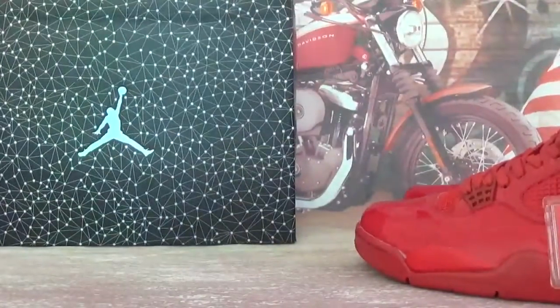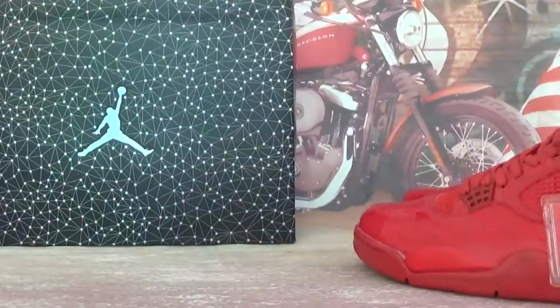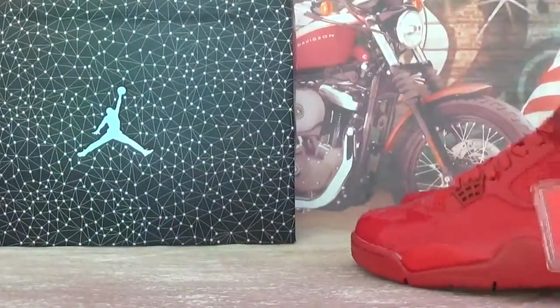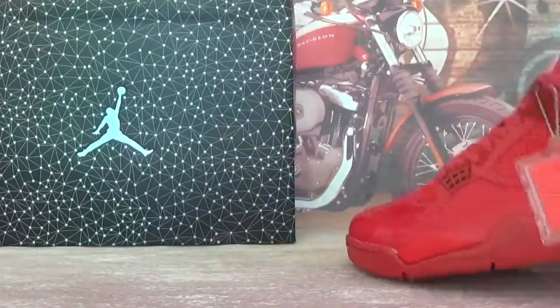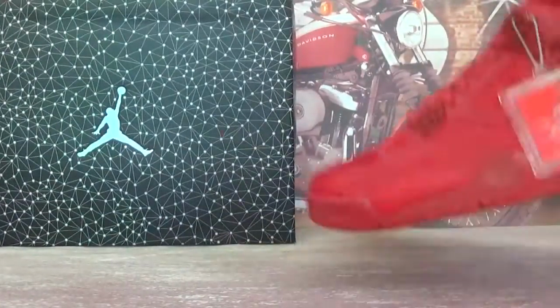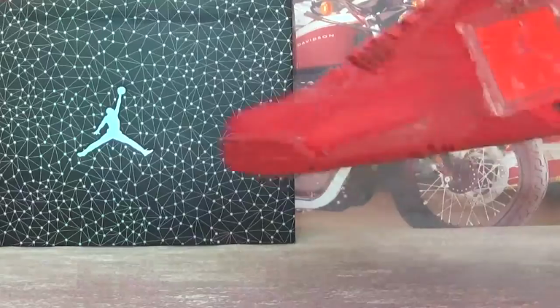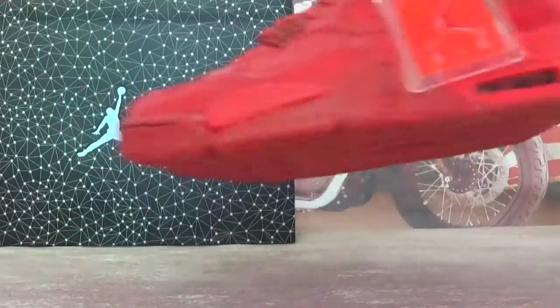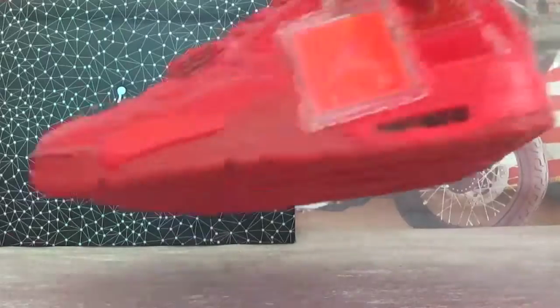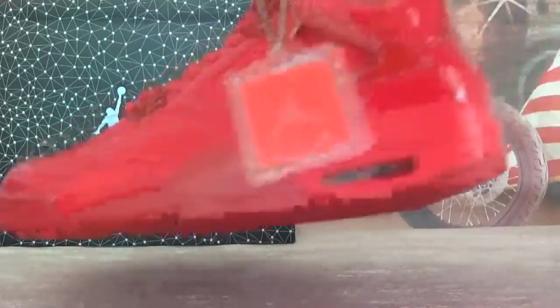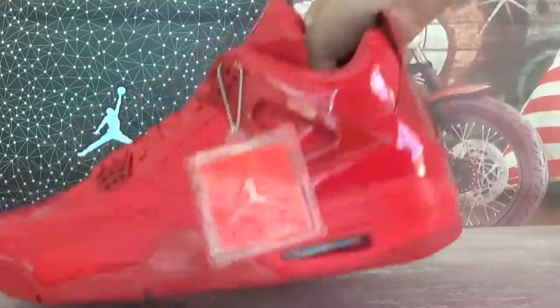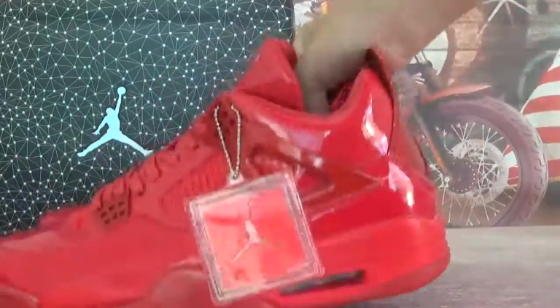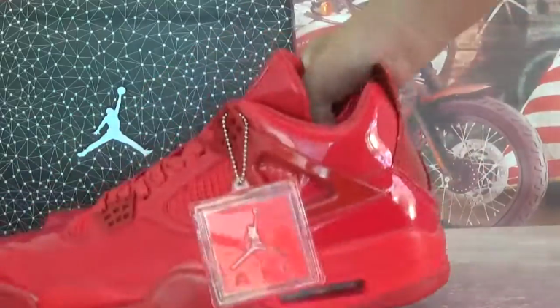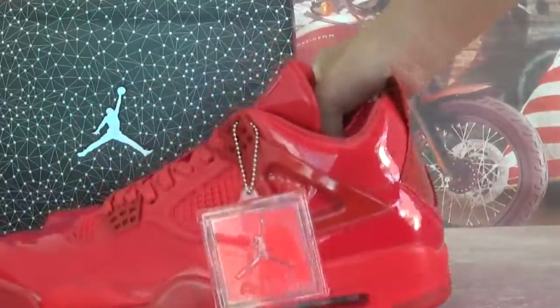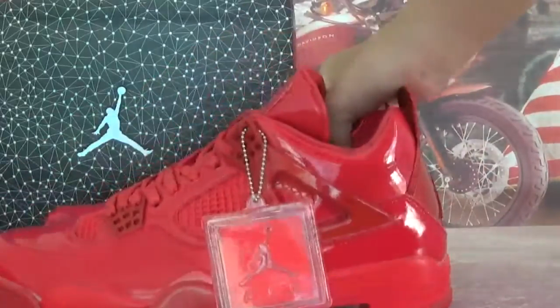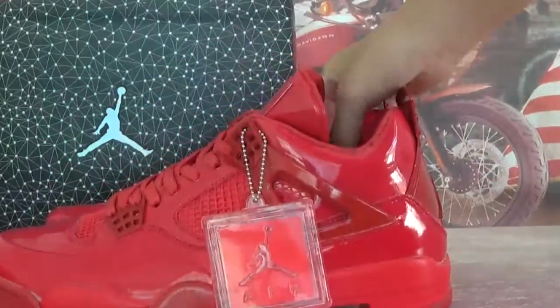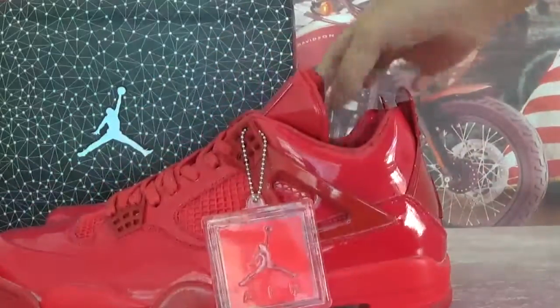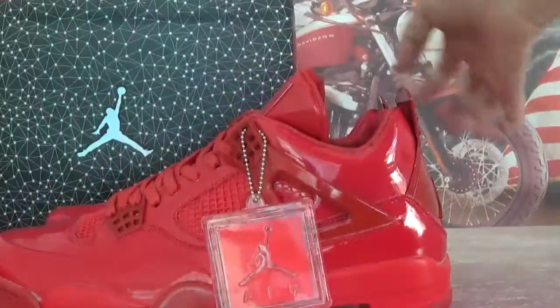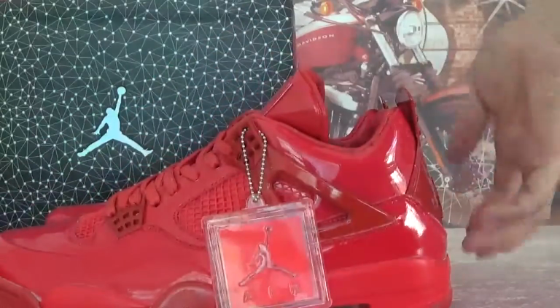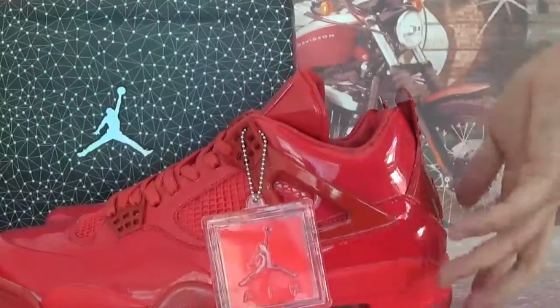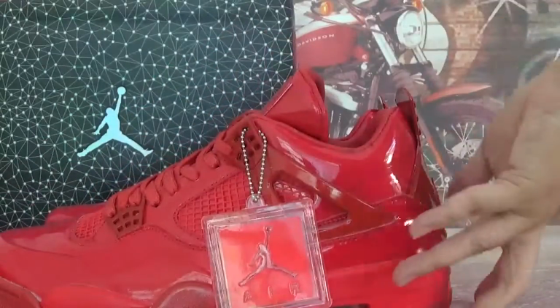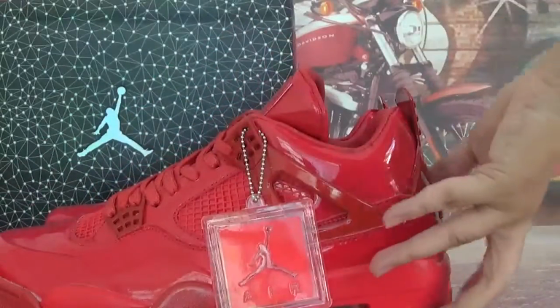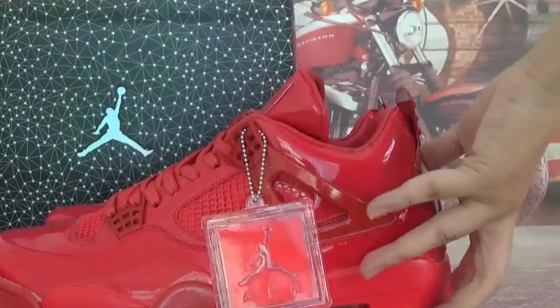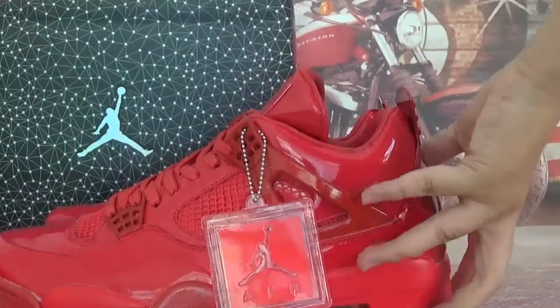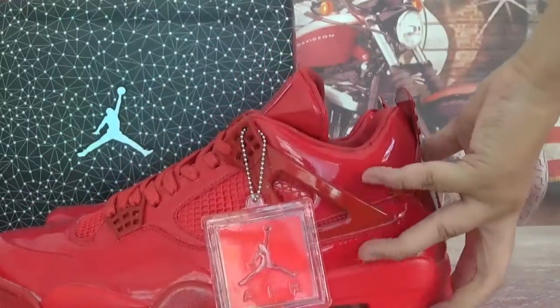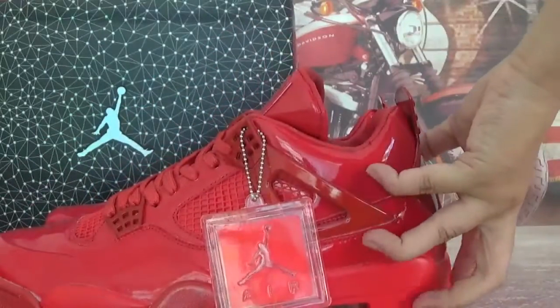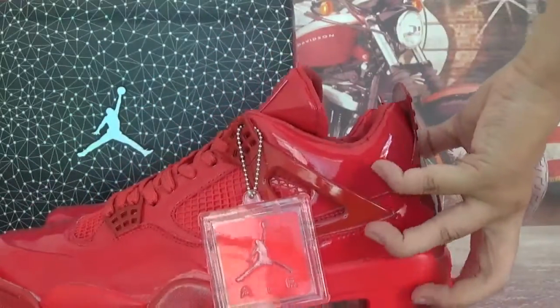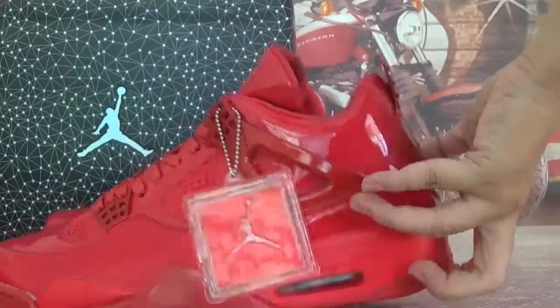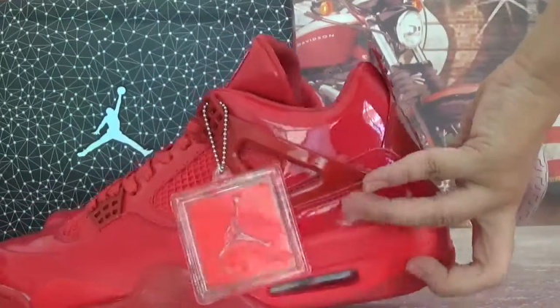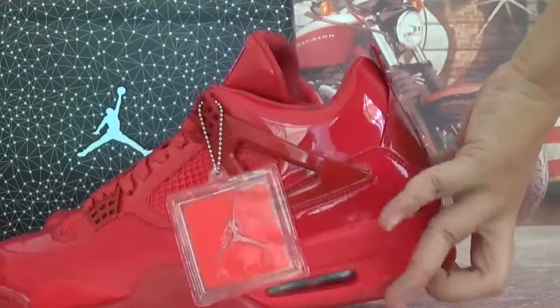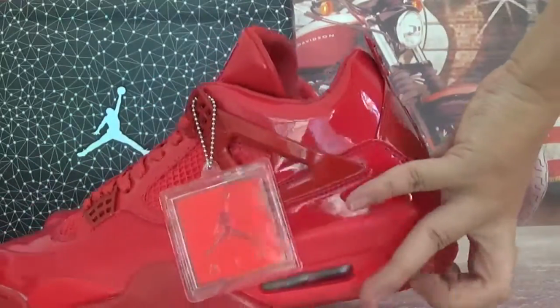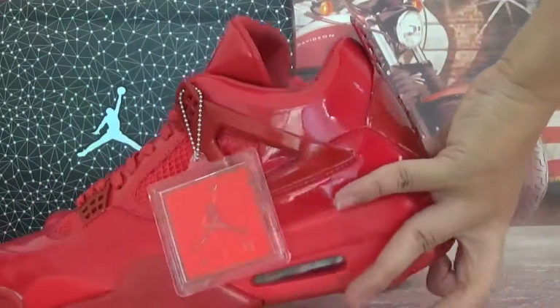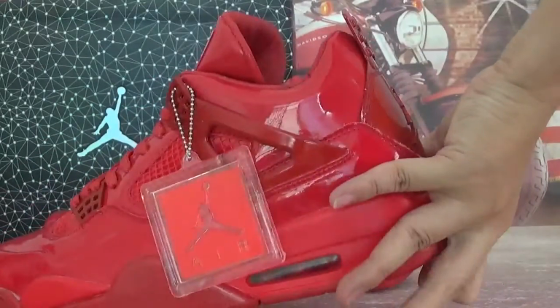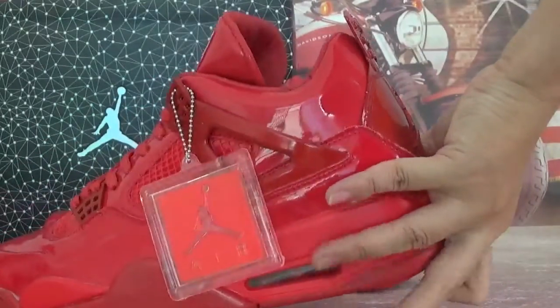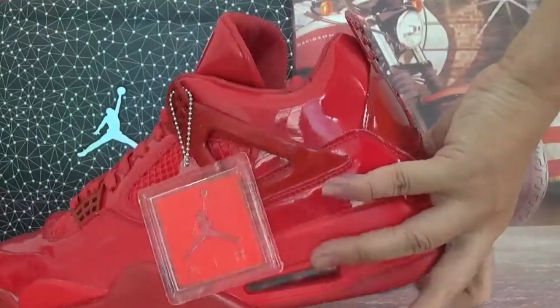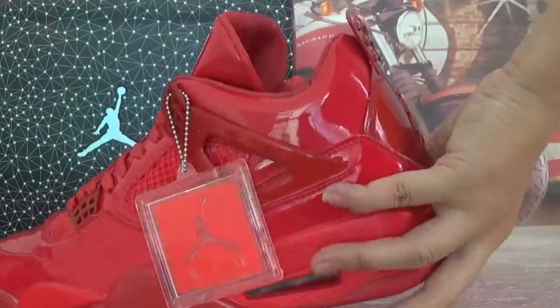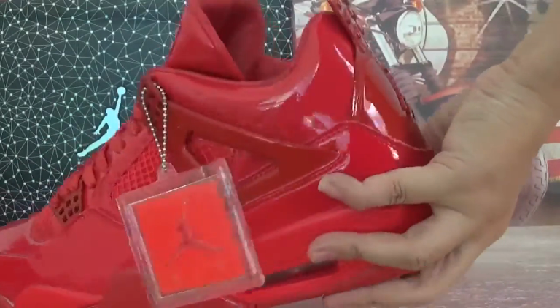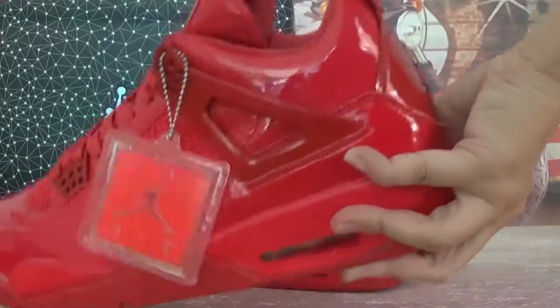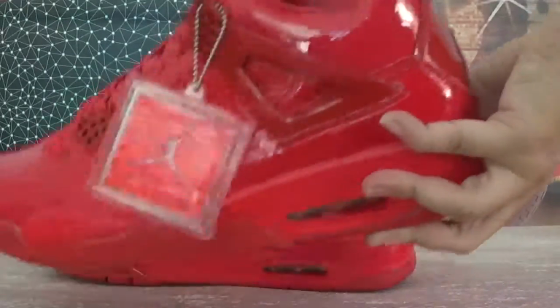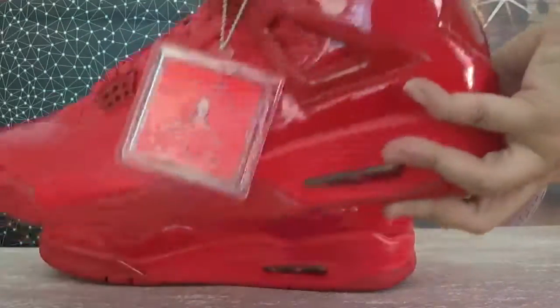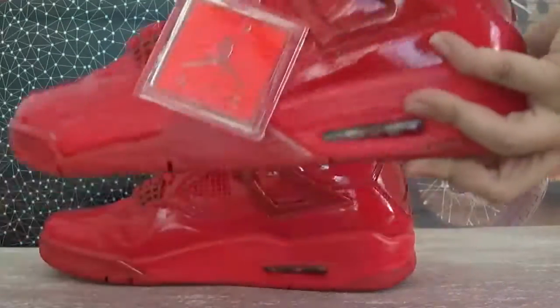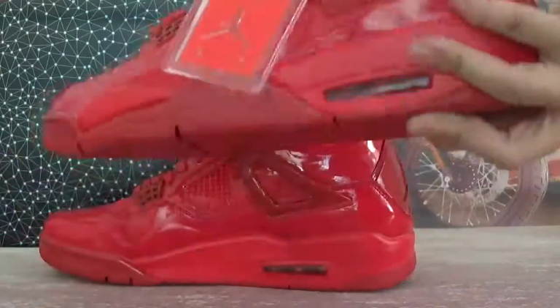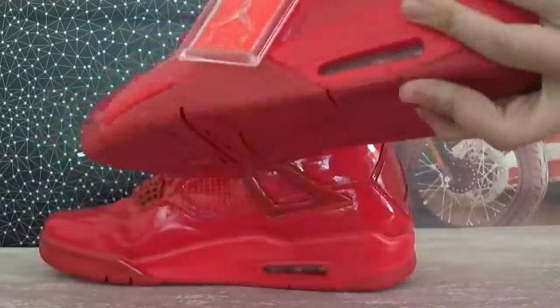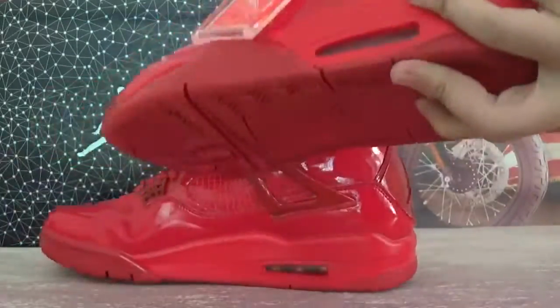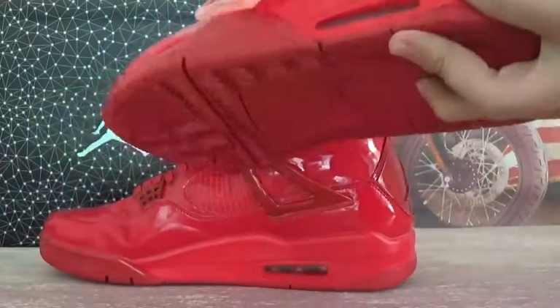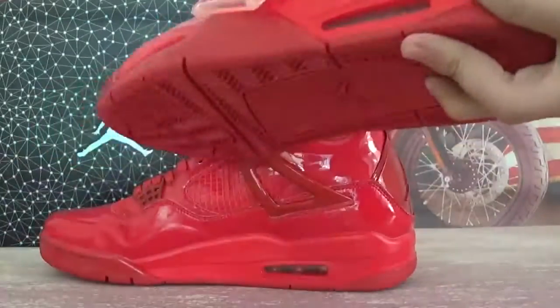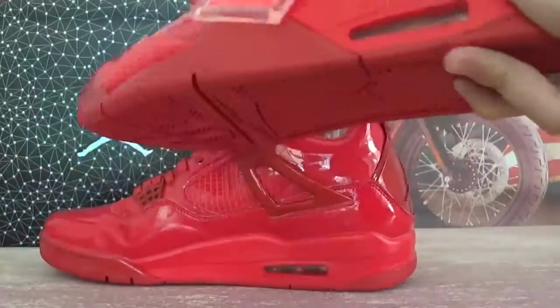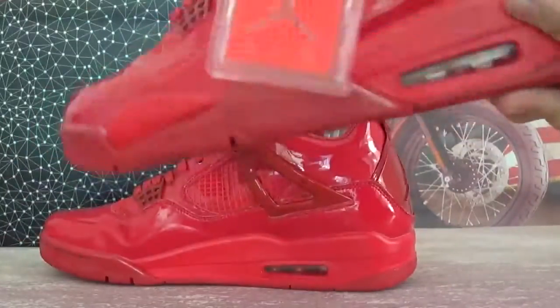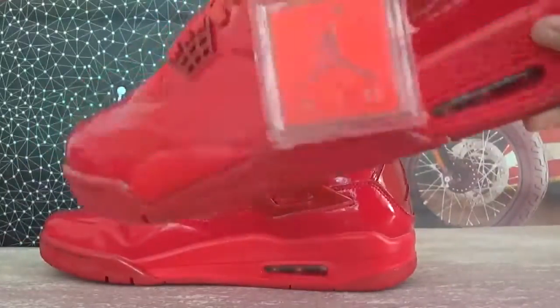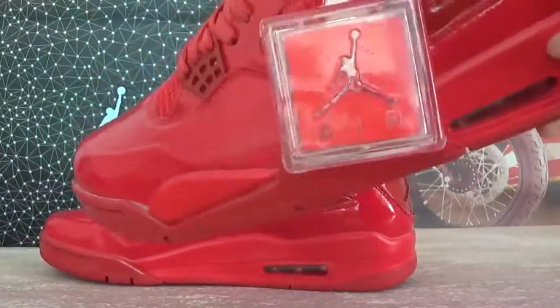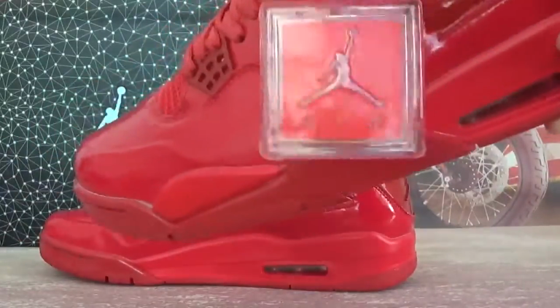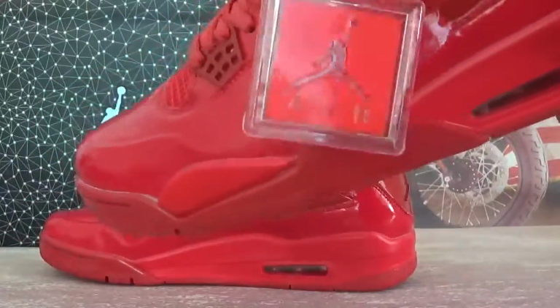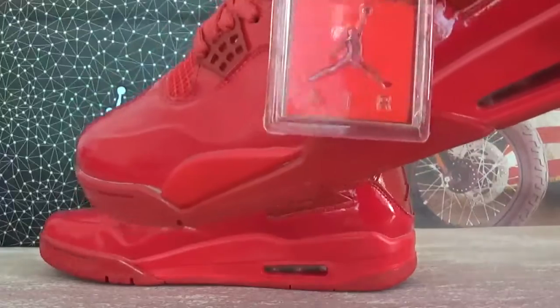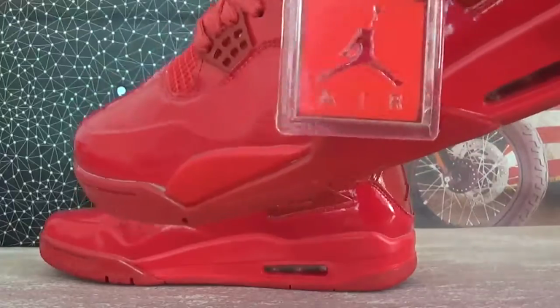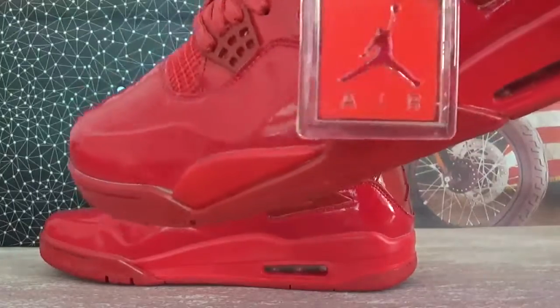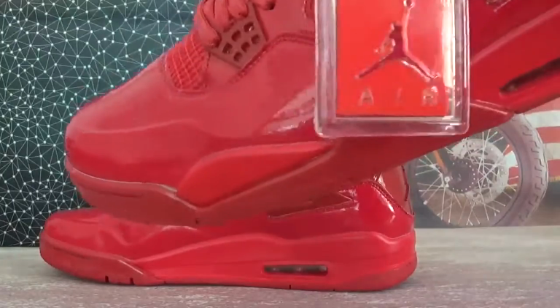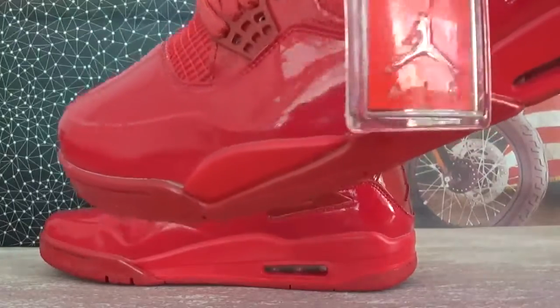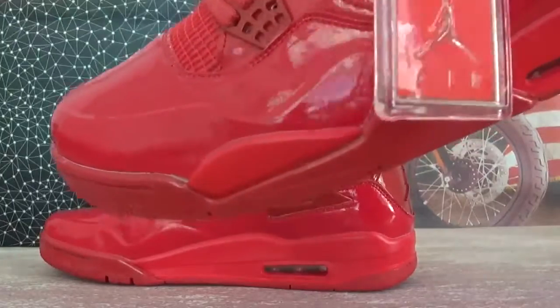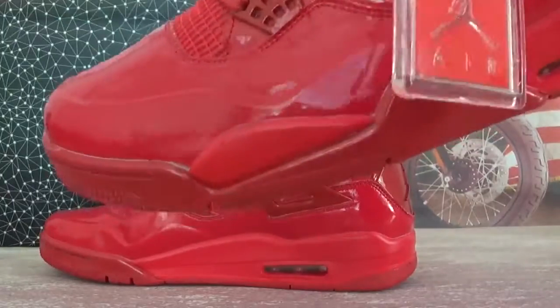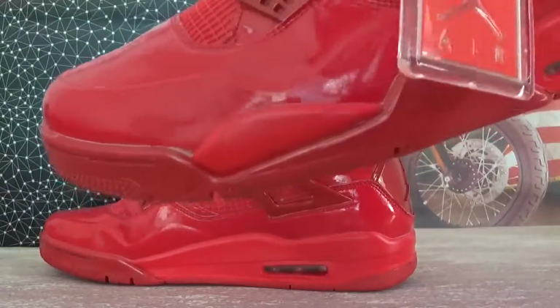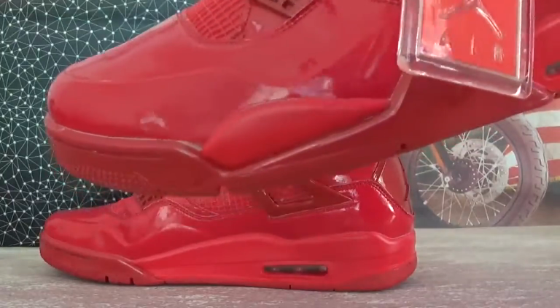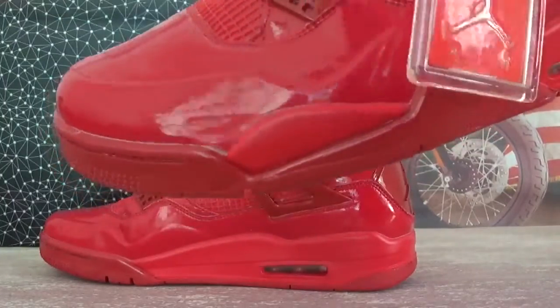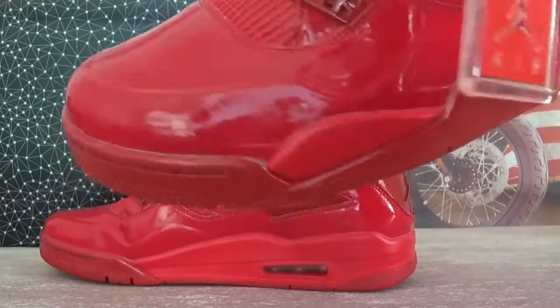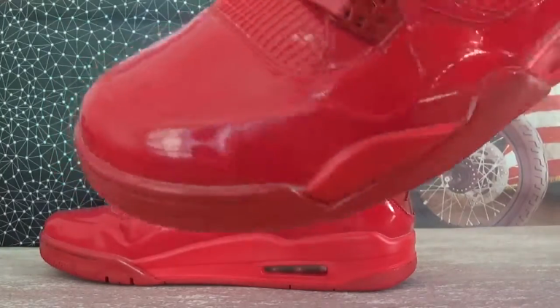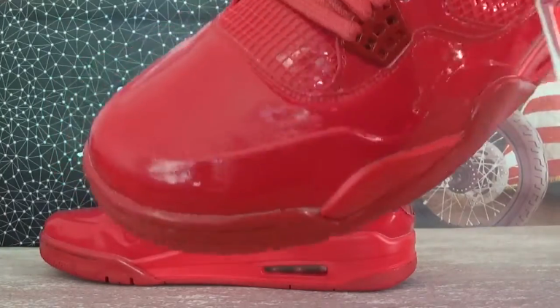Now let's check shoes. As you can see, the whole body of these shoes is matched by red colorway. No other color — all red.